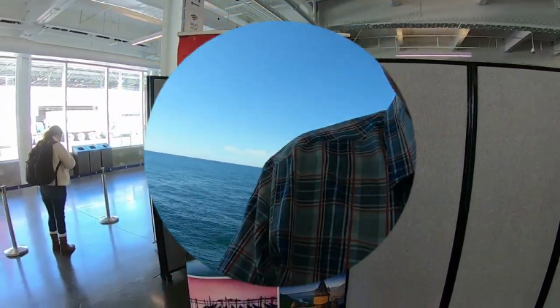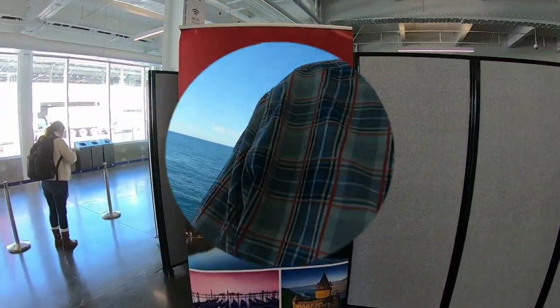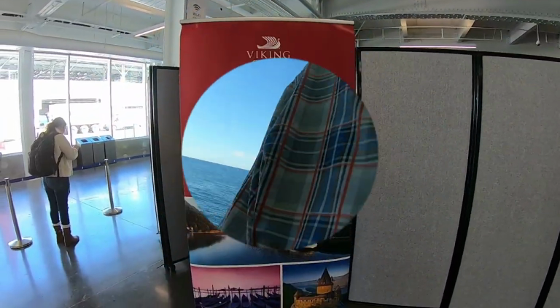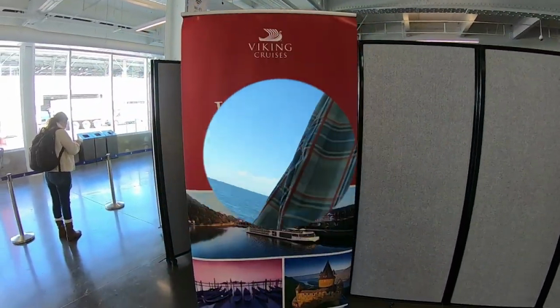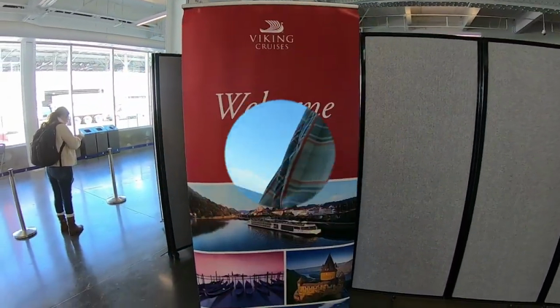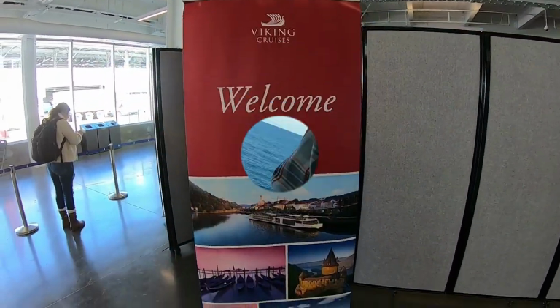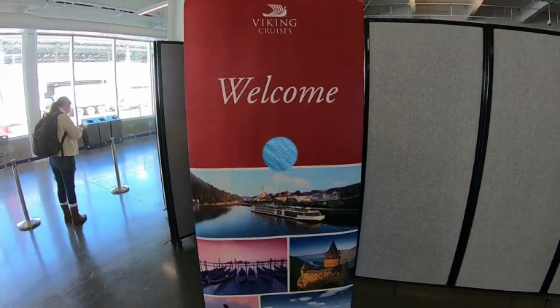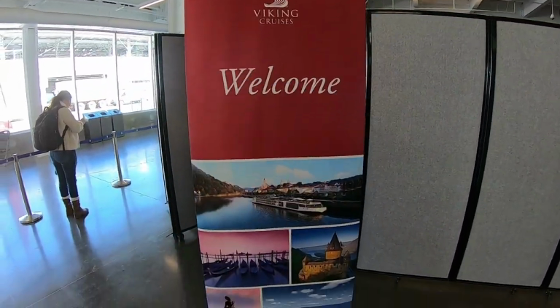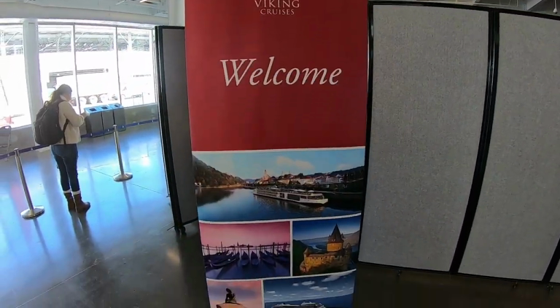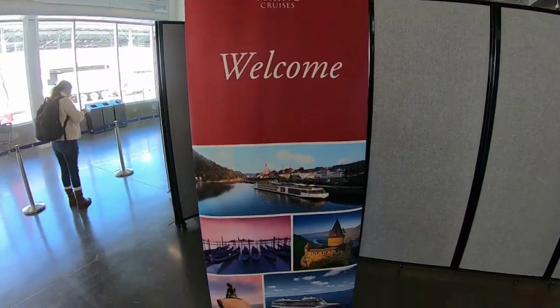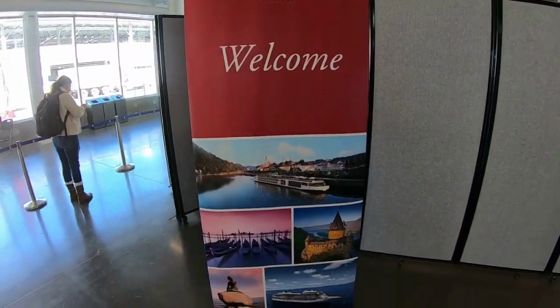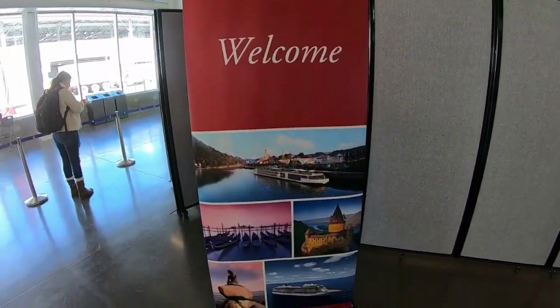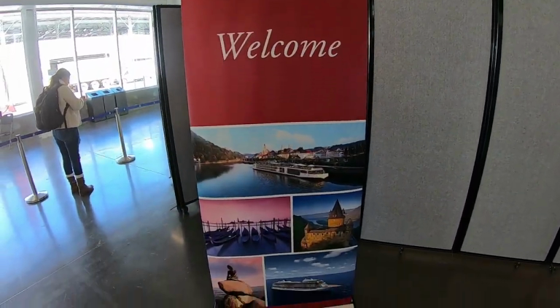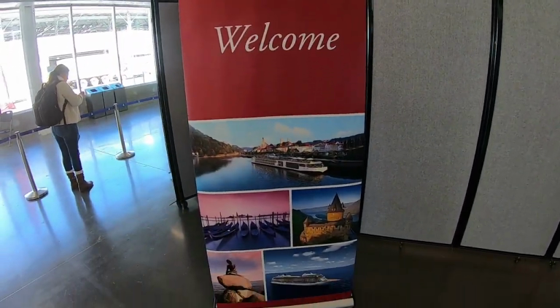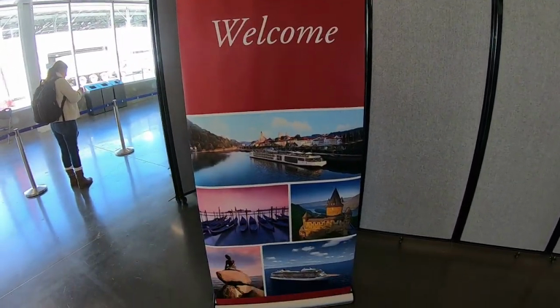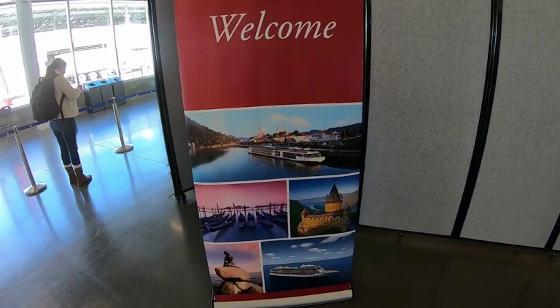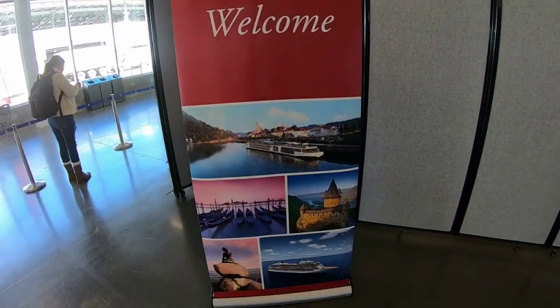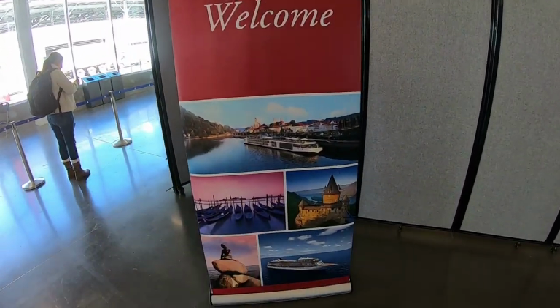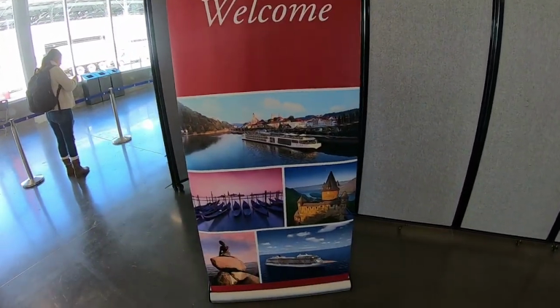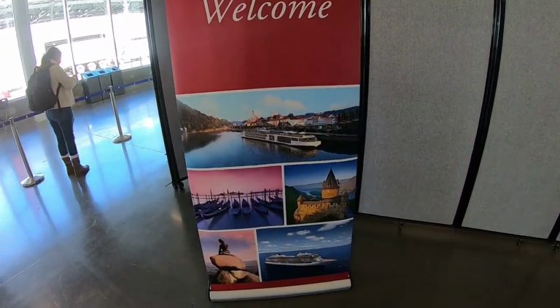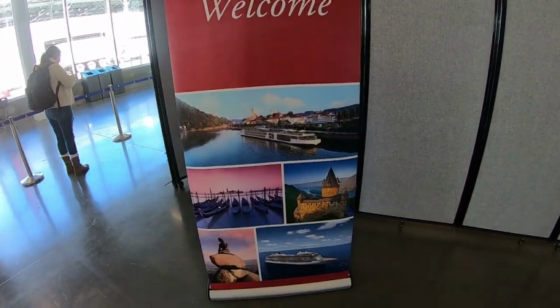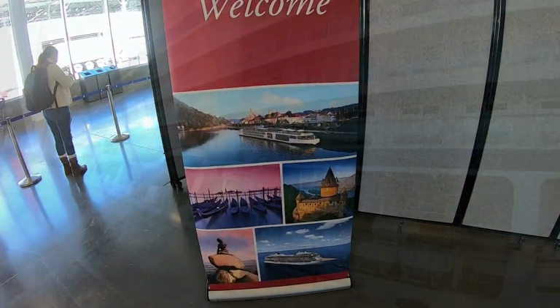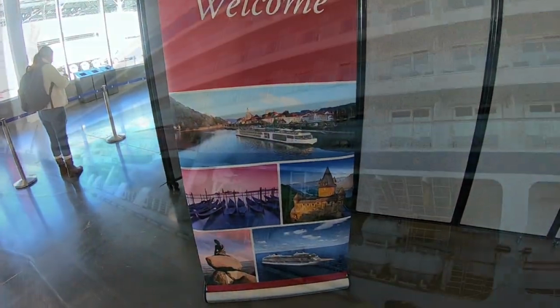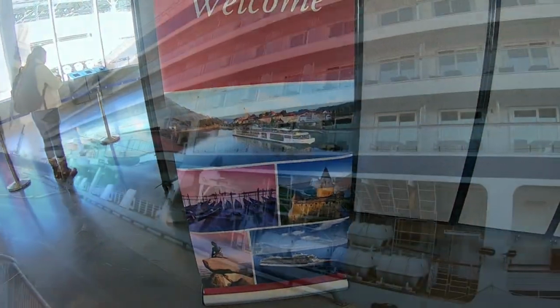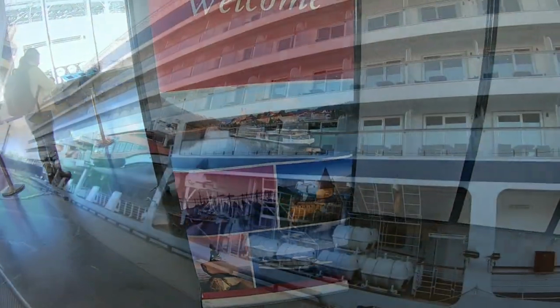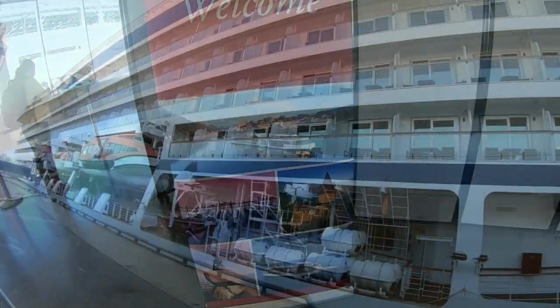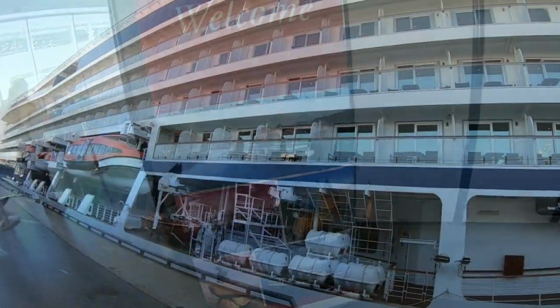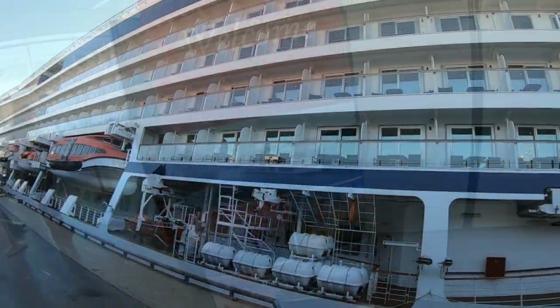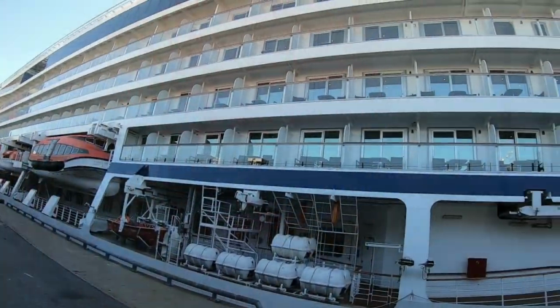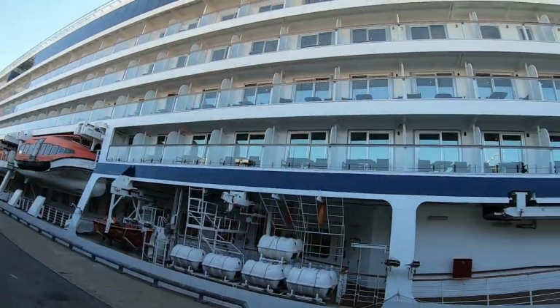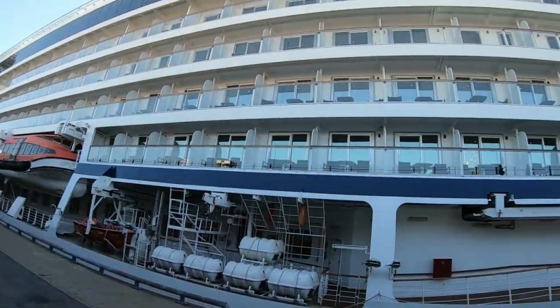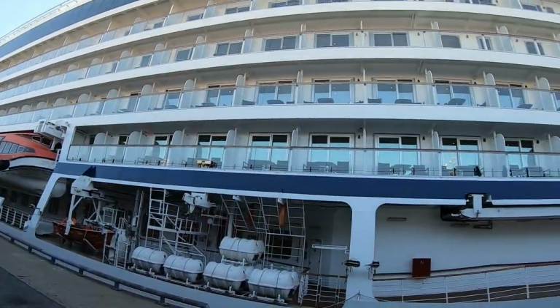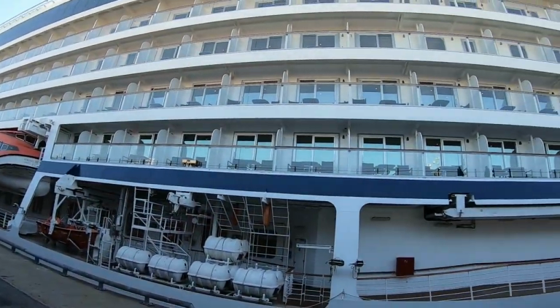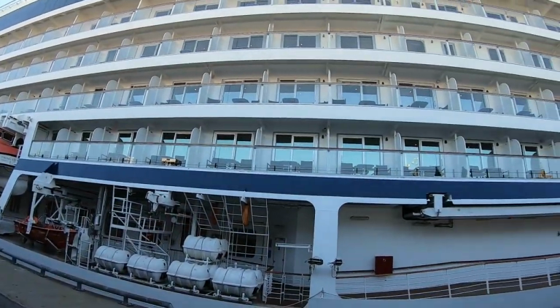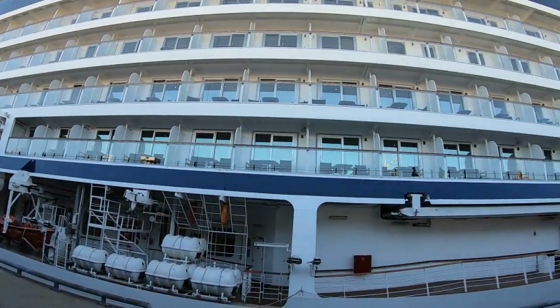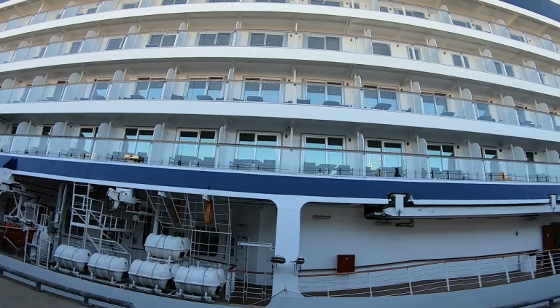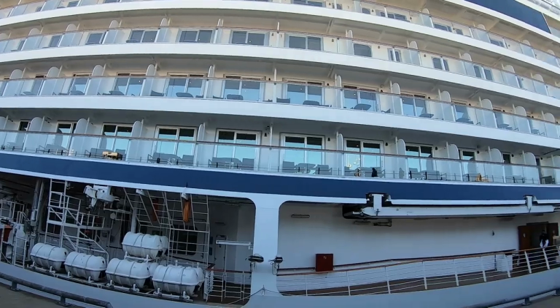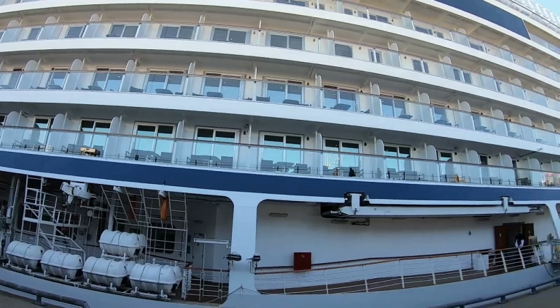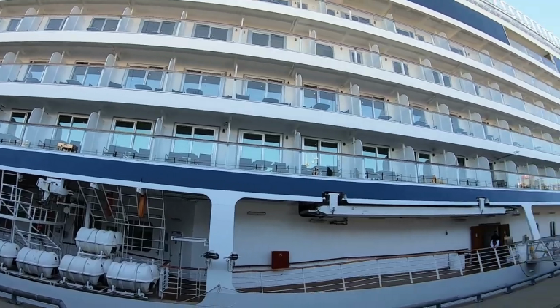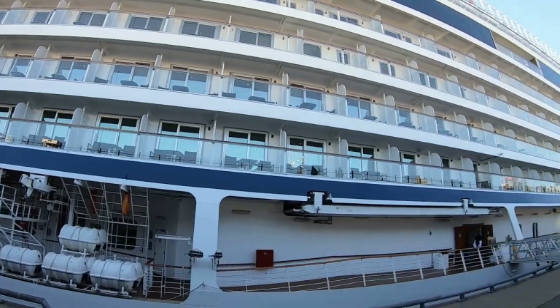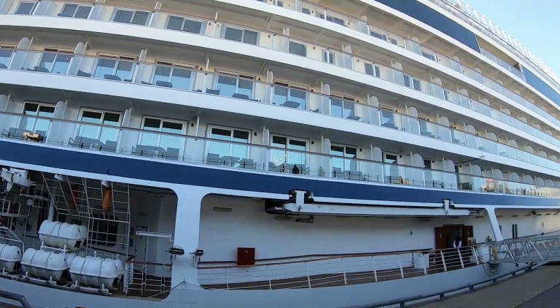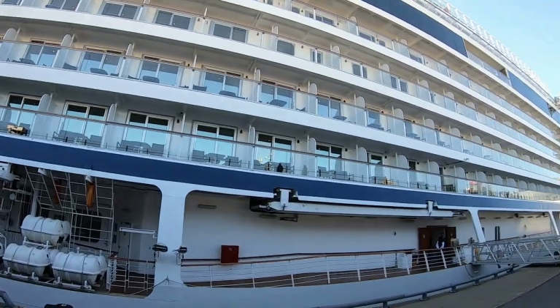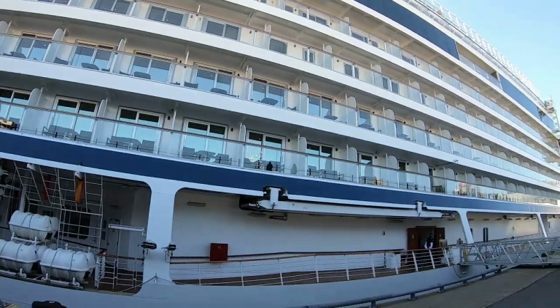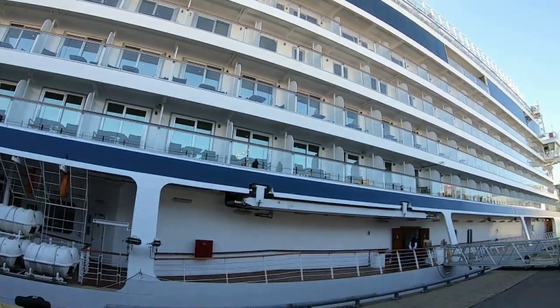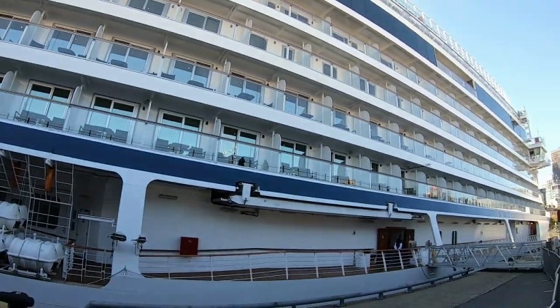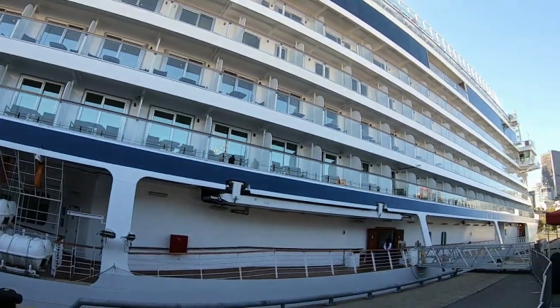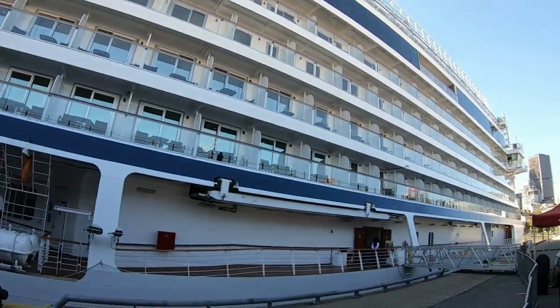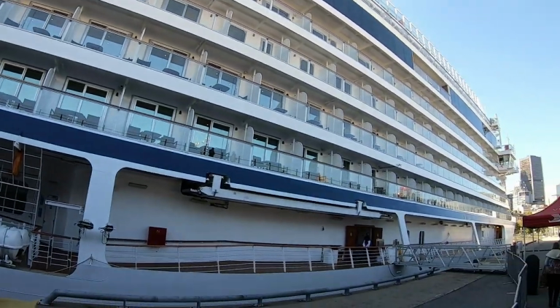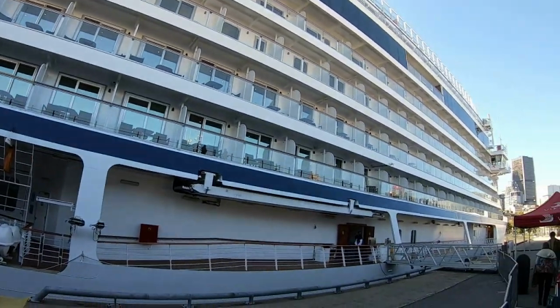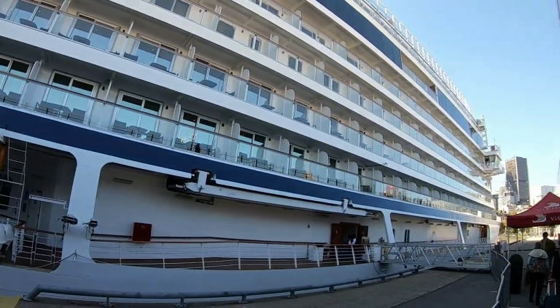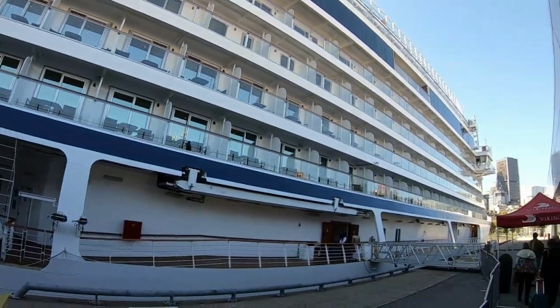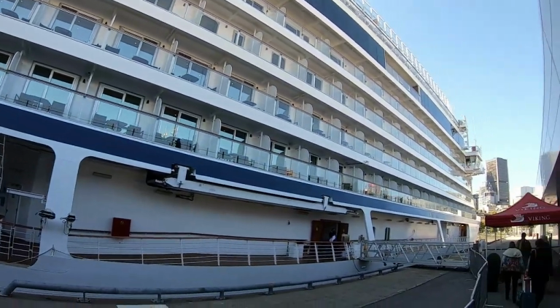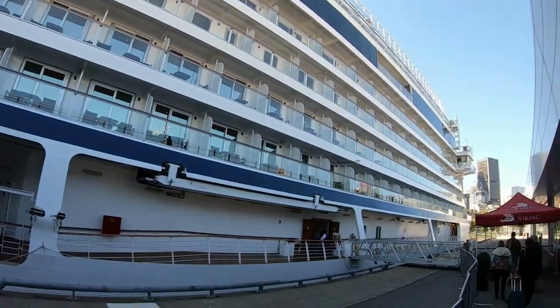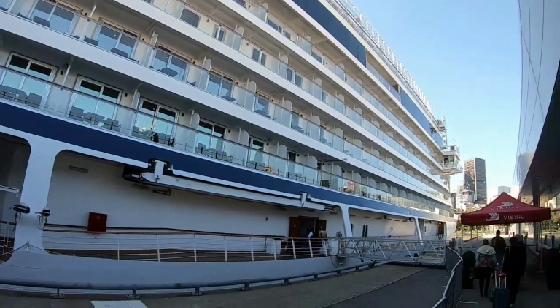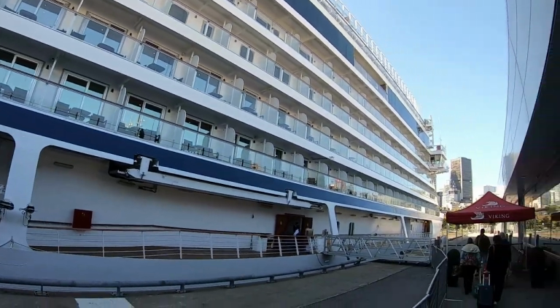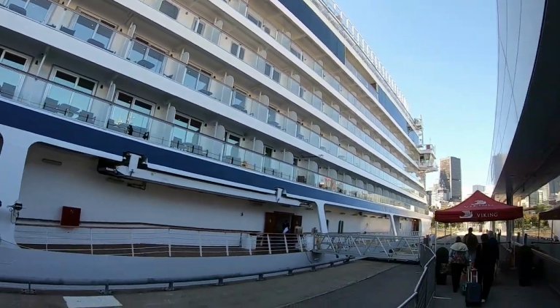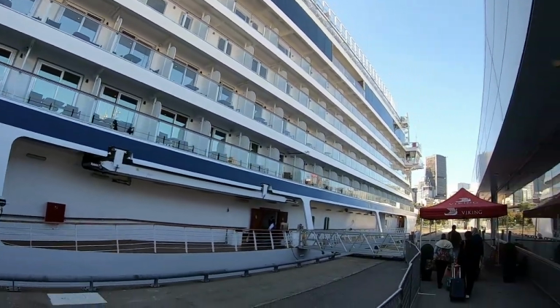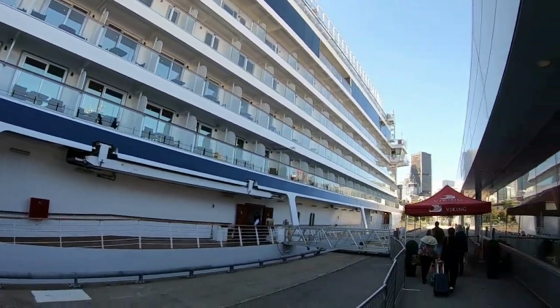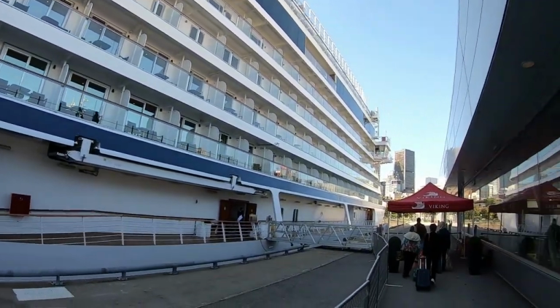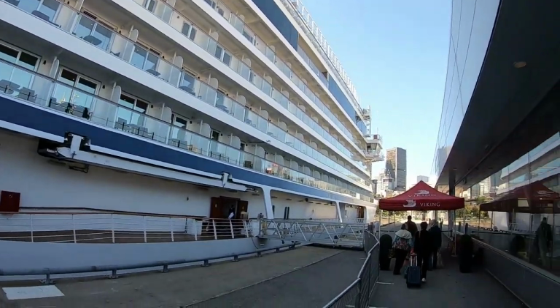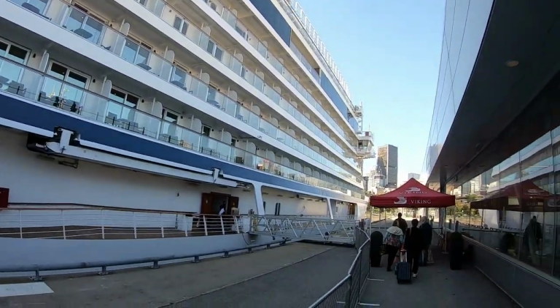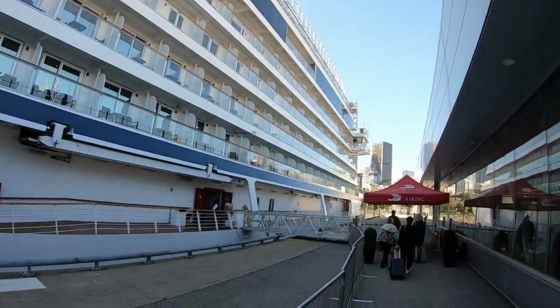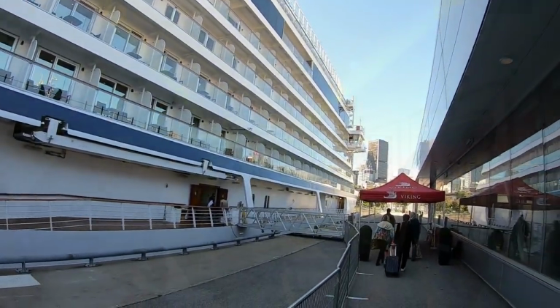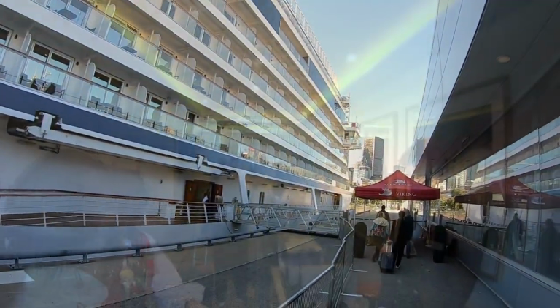What's really nice about Viking is not having to wait in line when you're boarding. This is typically what it looks like when you're getting on a Viking ship.